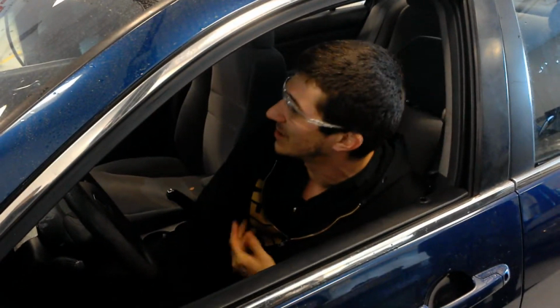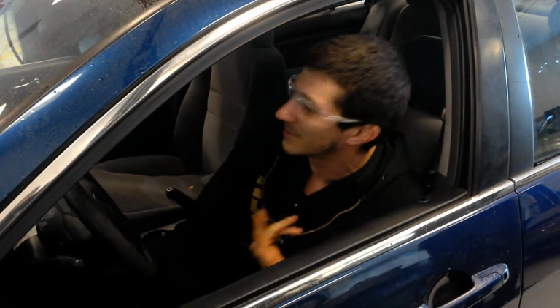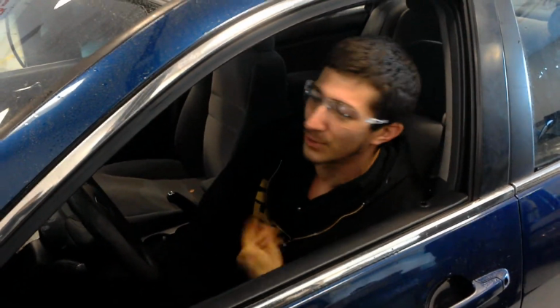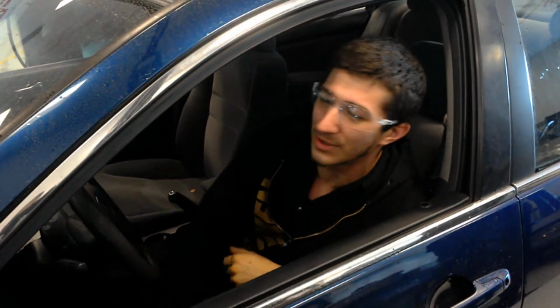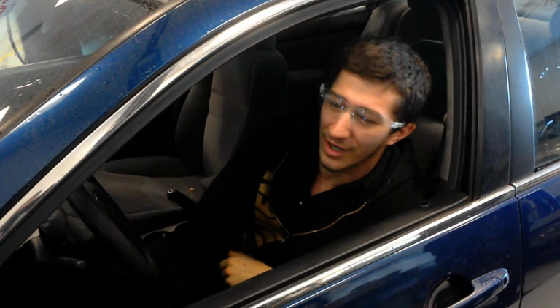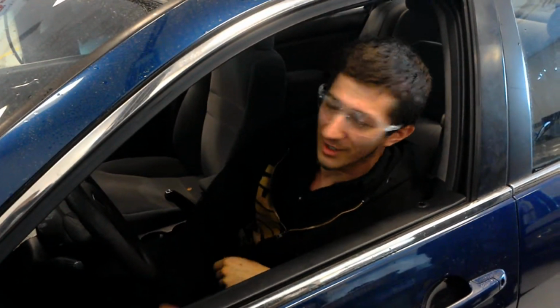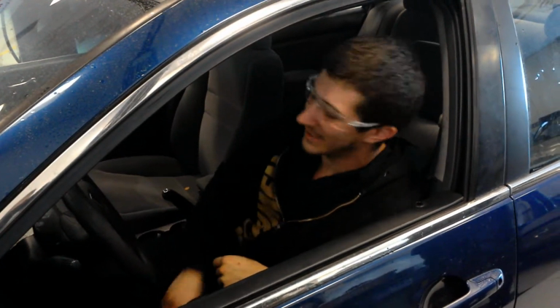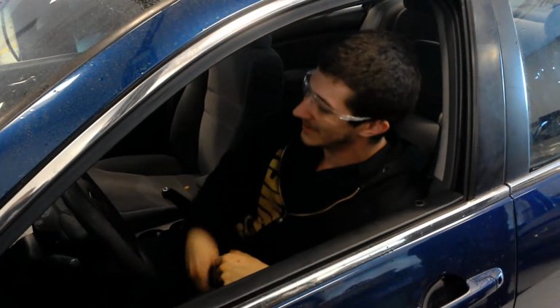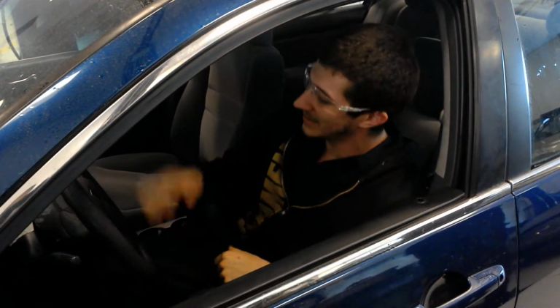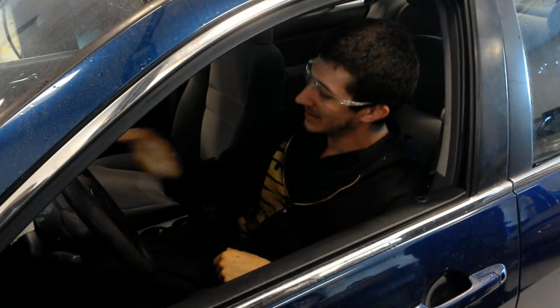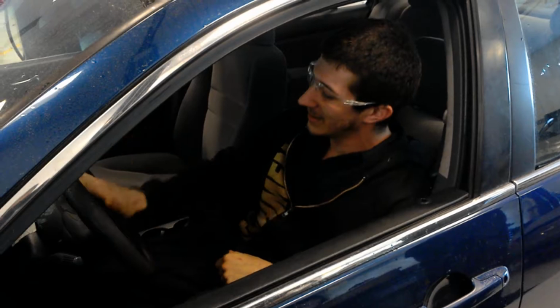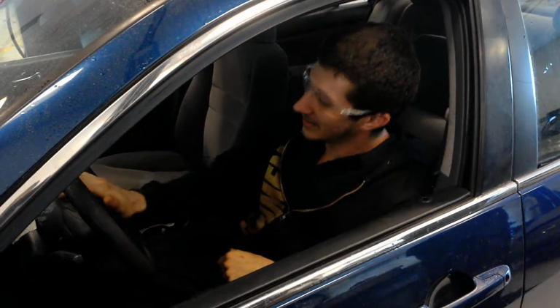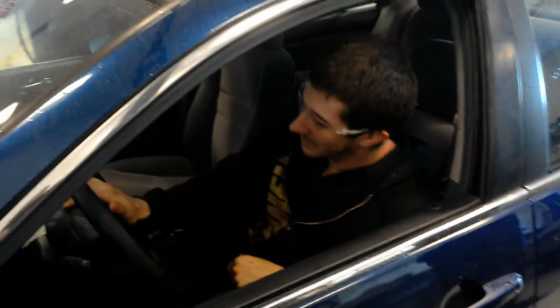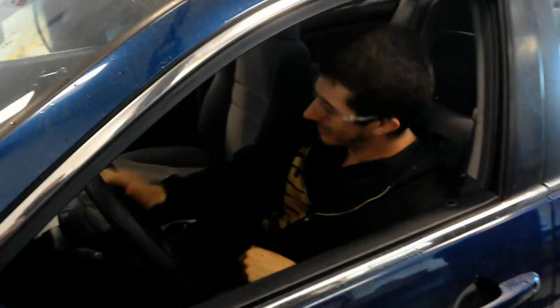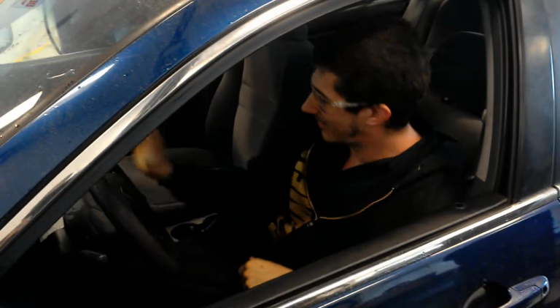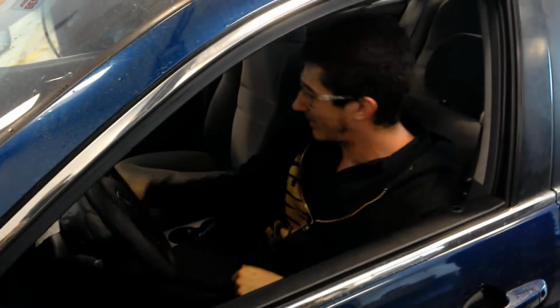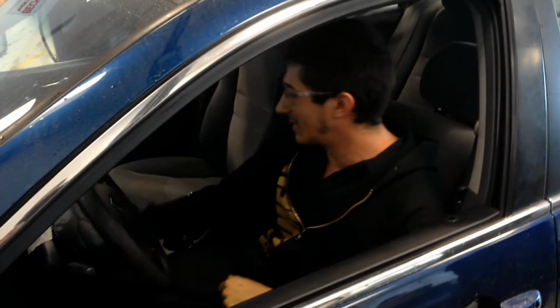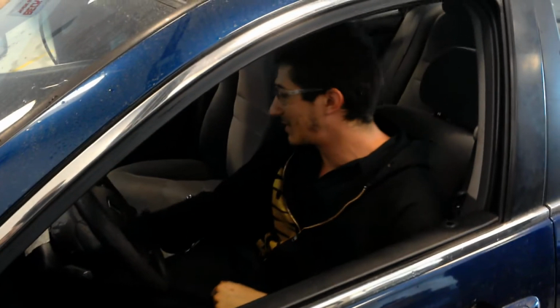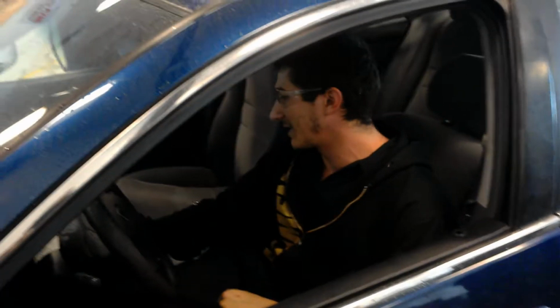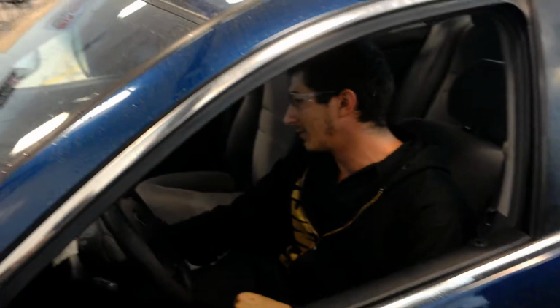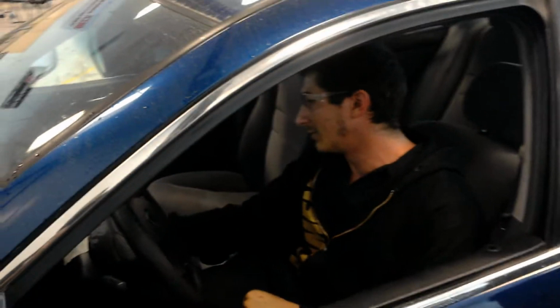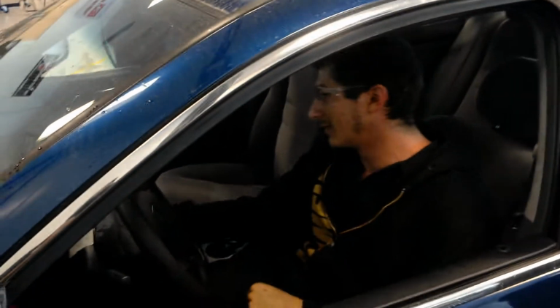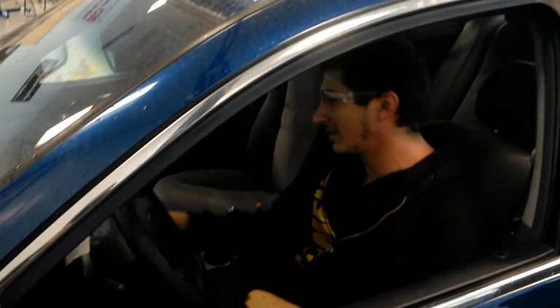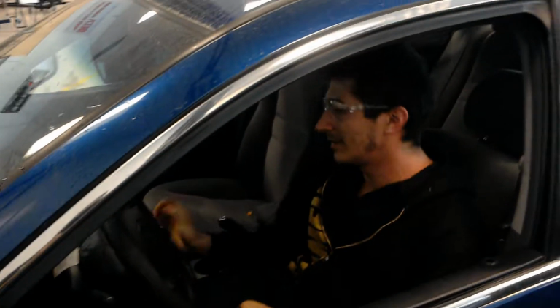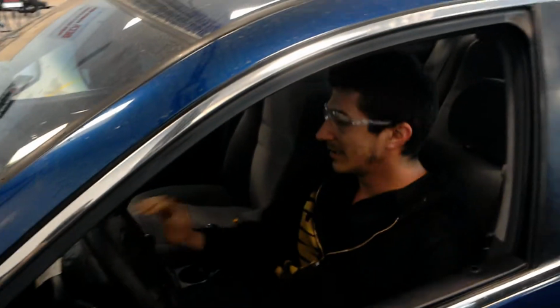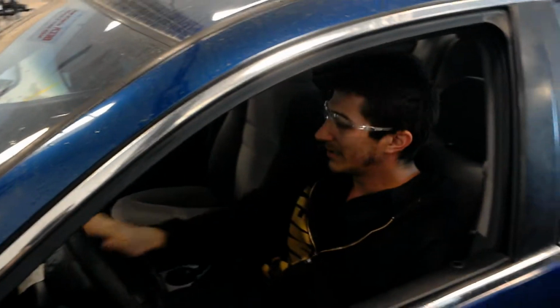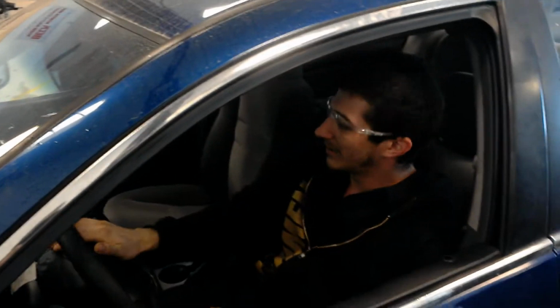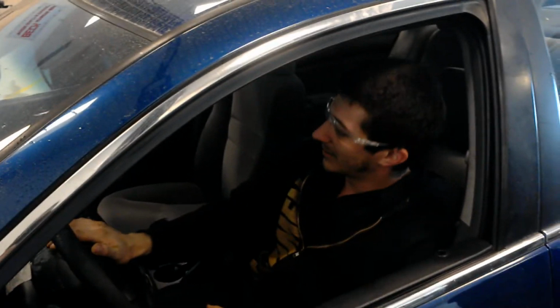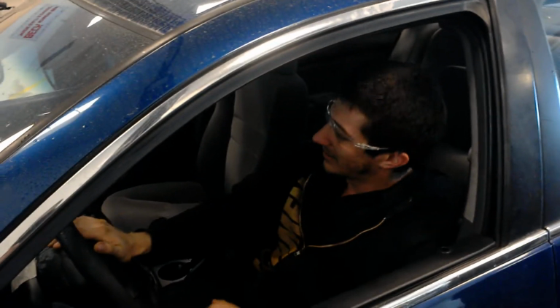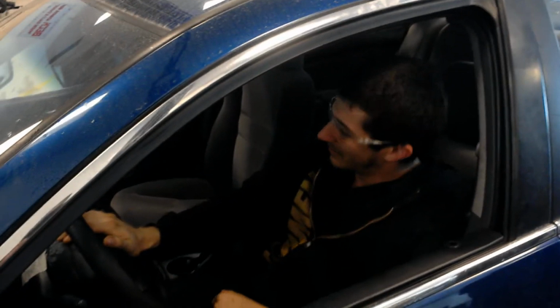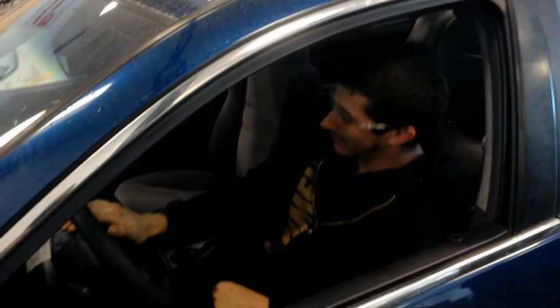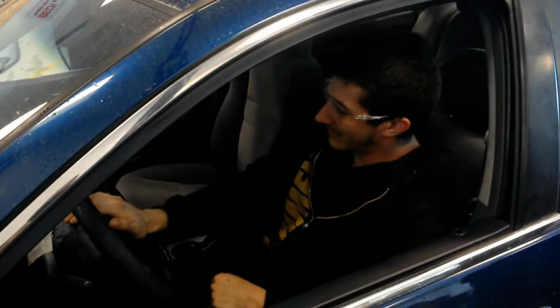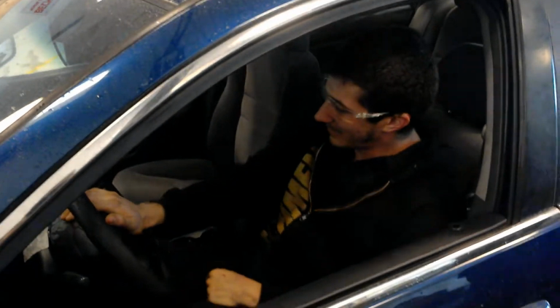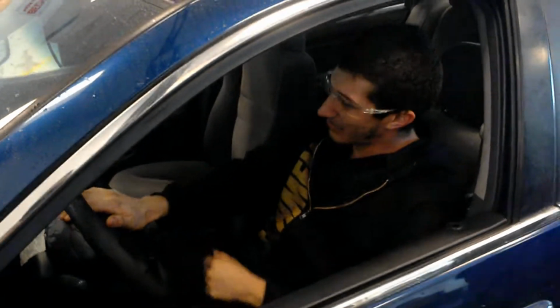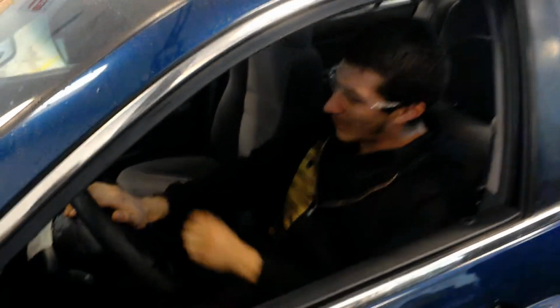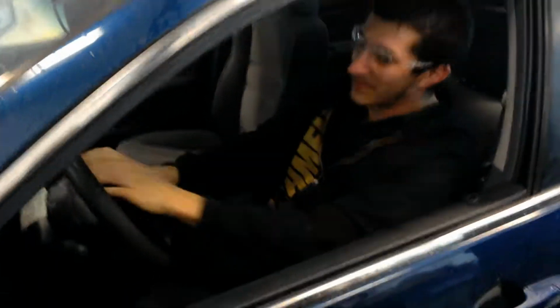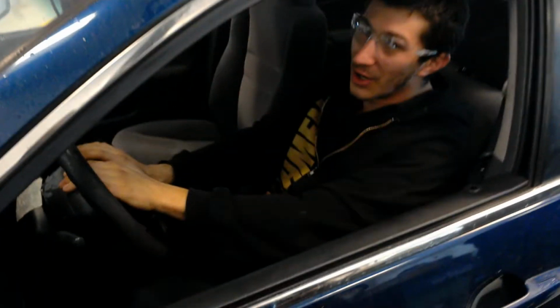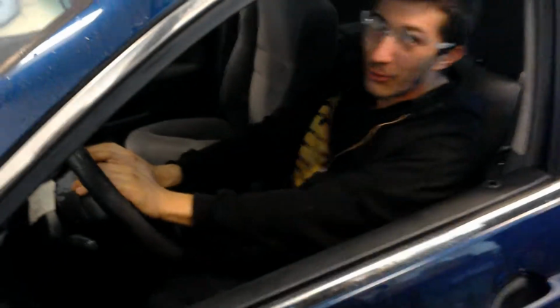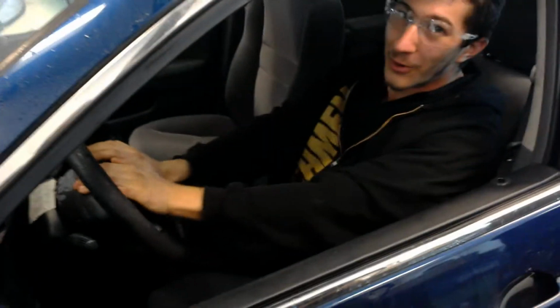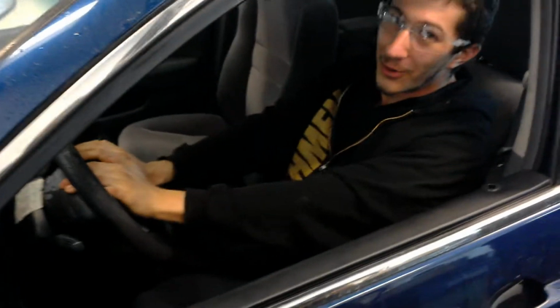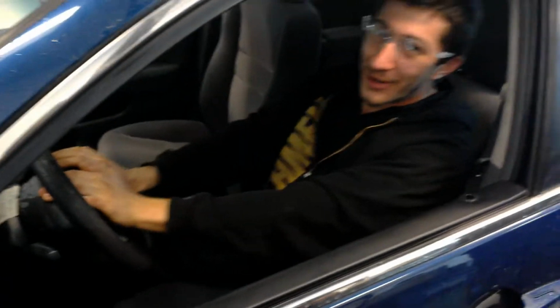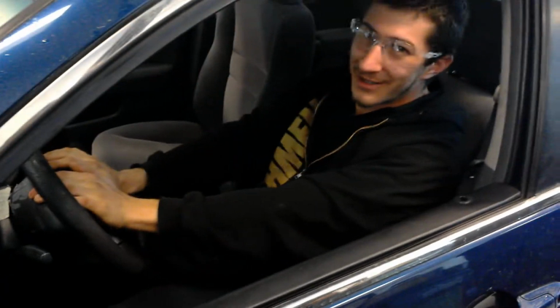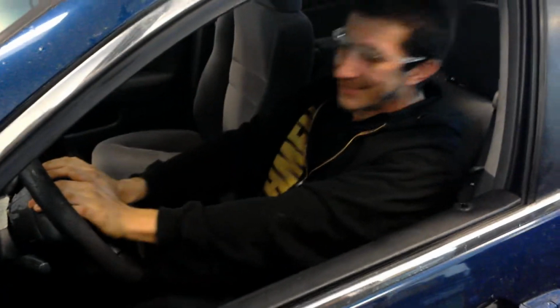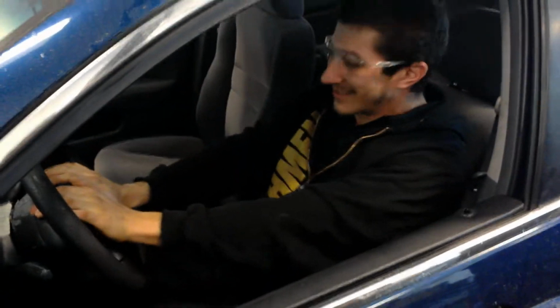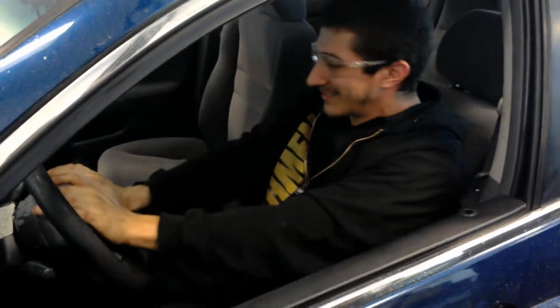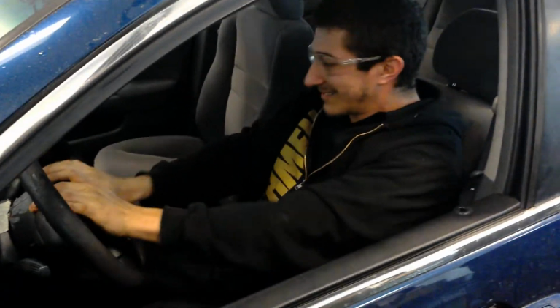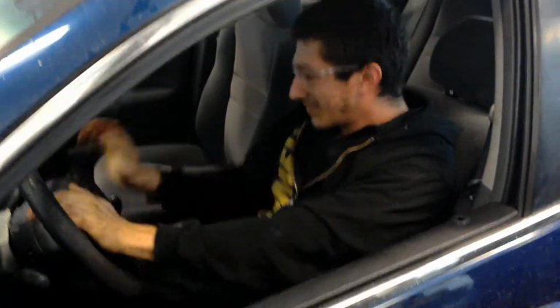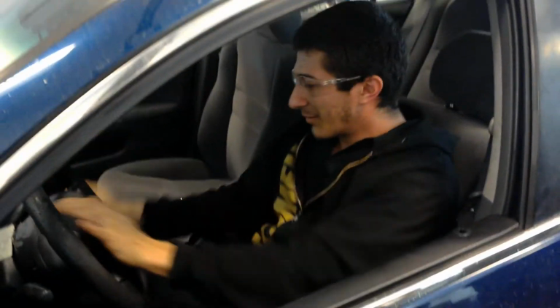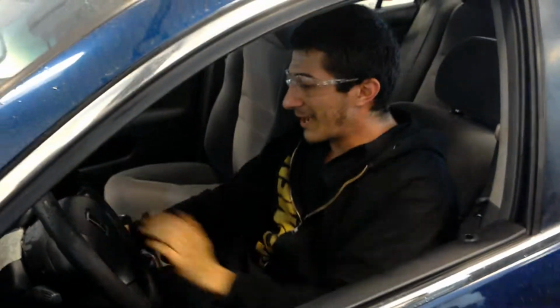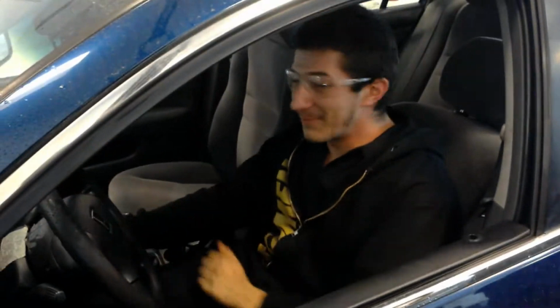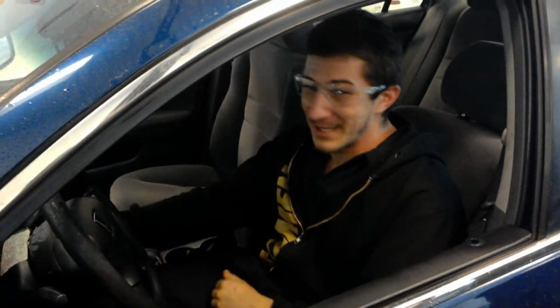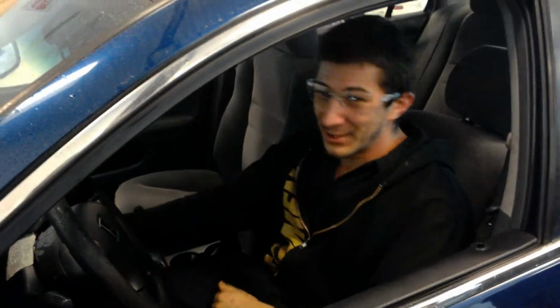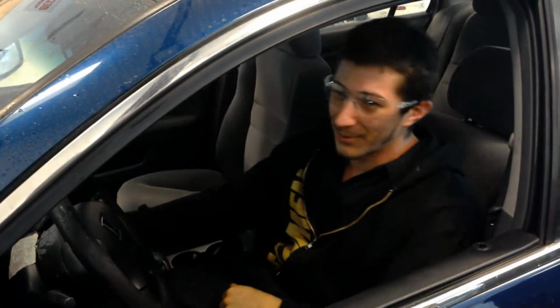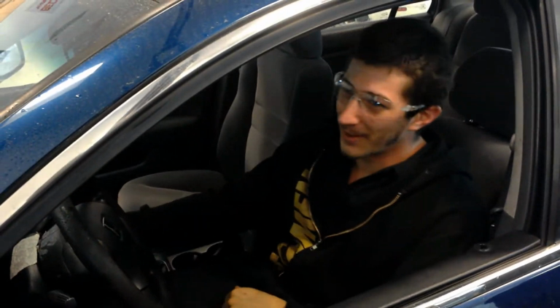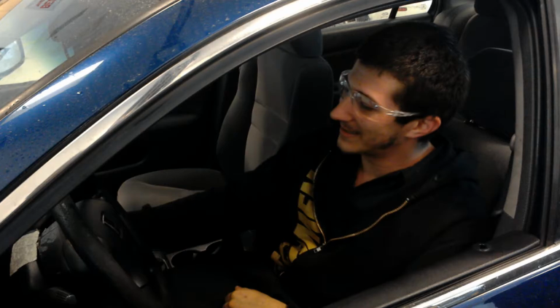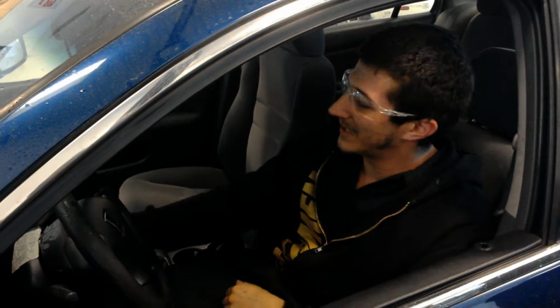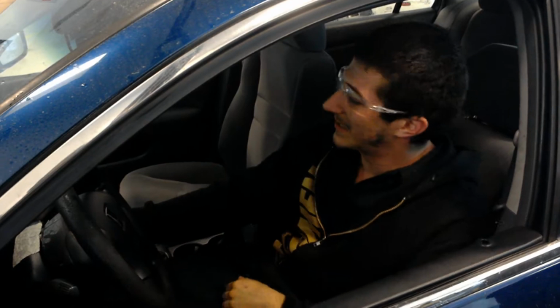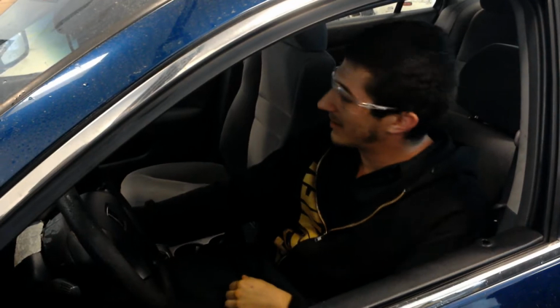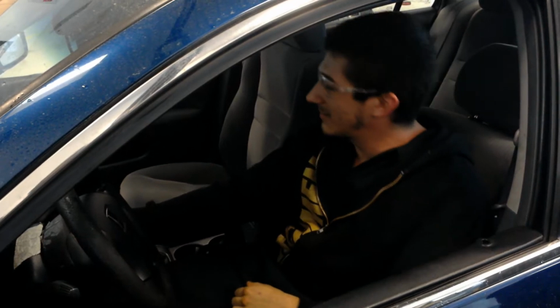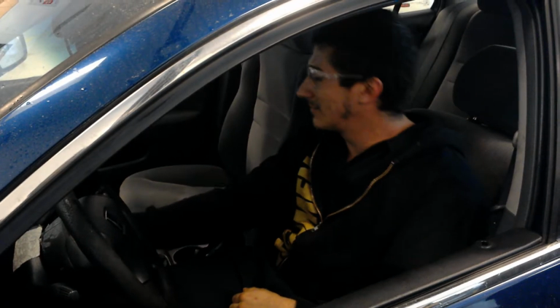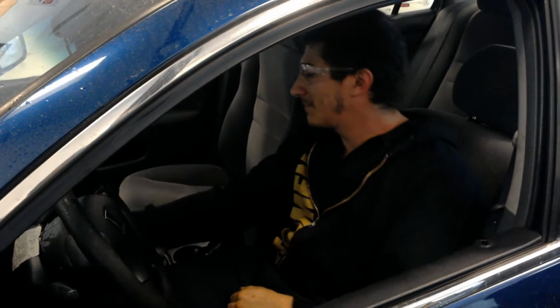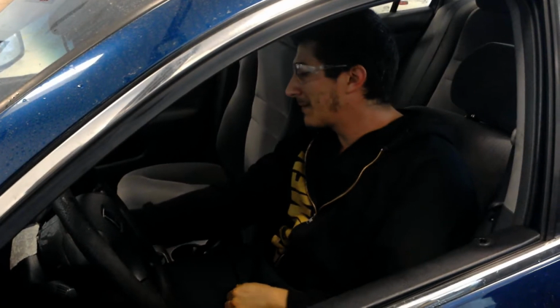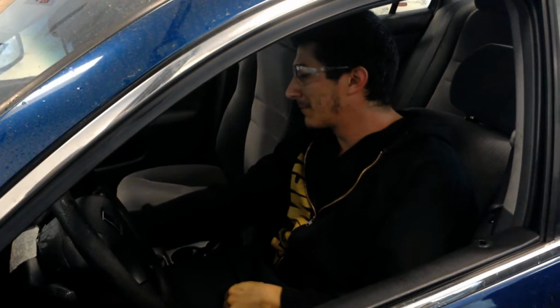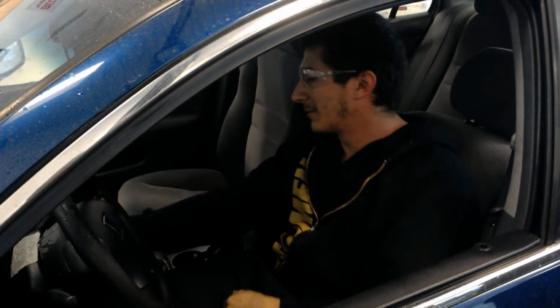I just put the car in. I'm going to check the horn. We have no horn. Go ahead and make sure we write that down on the paperwork.